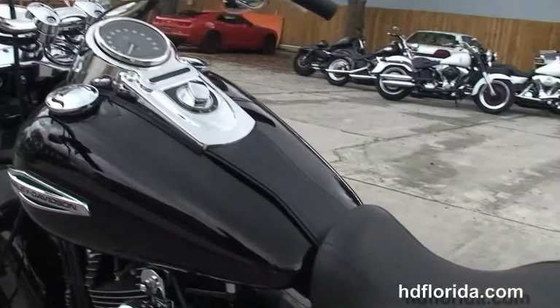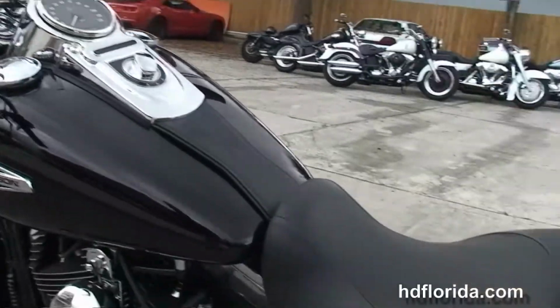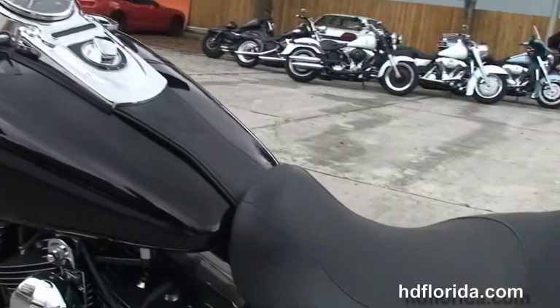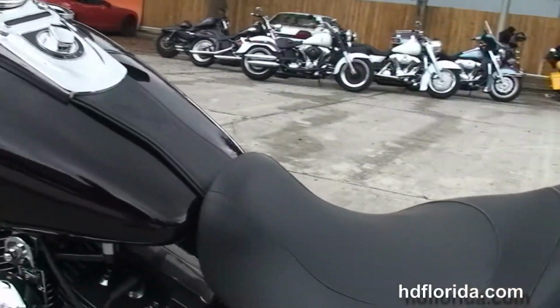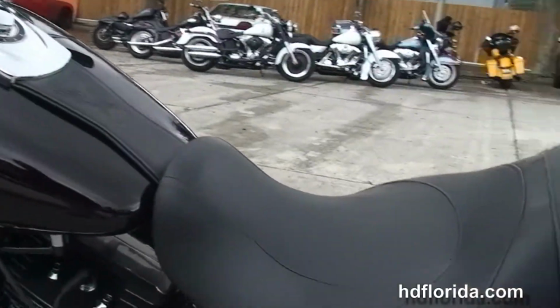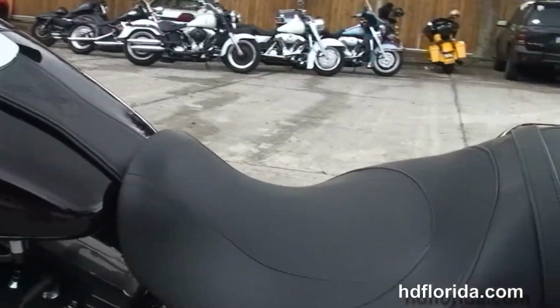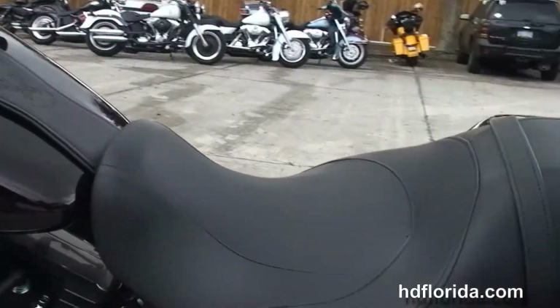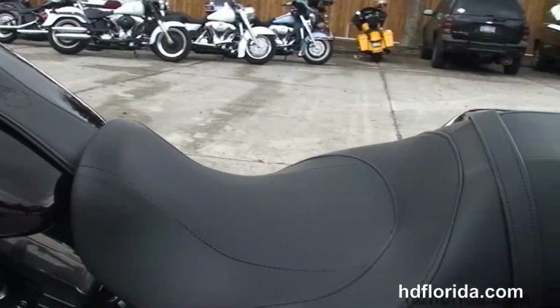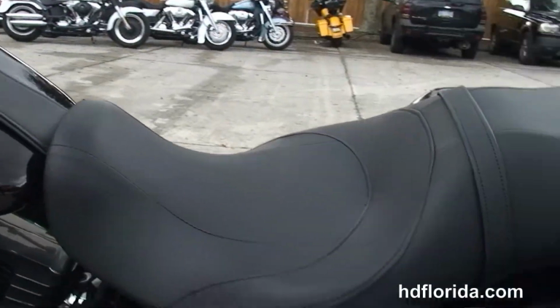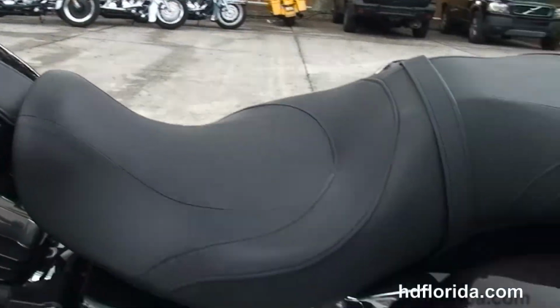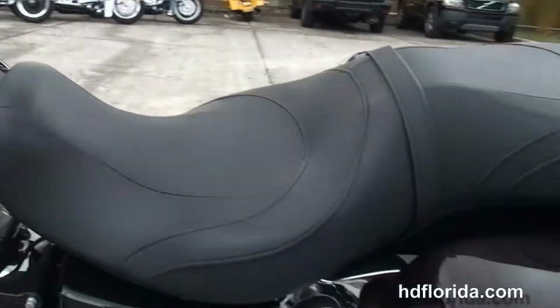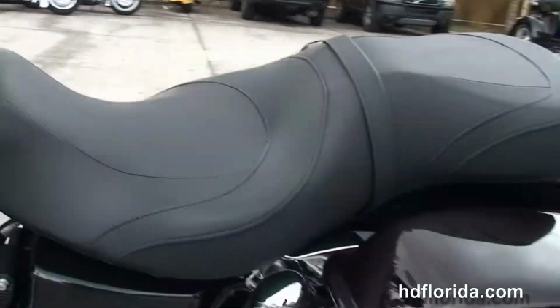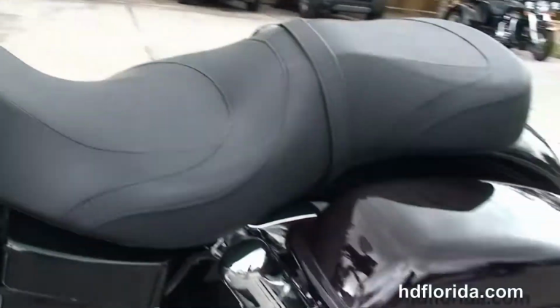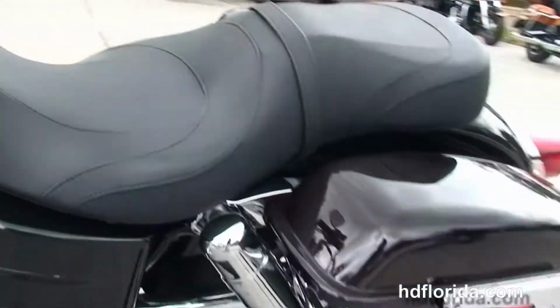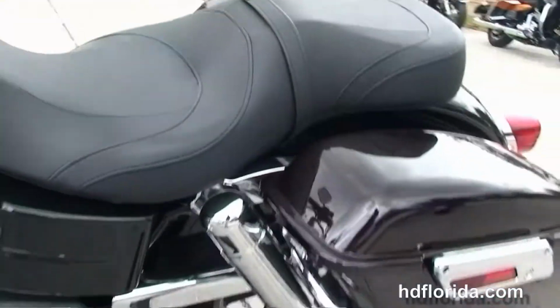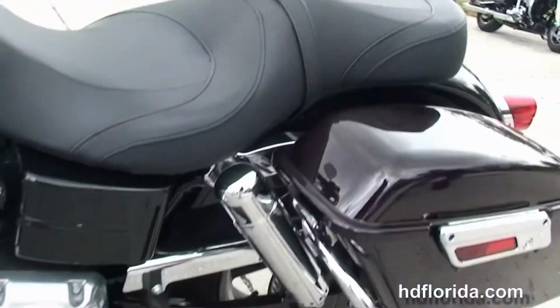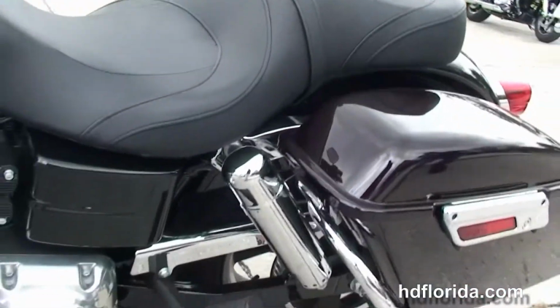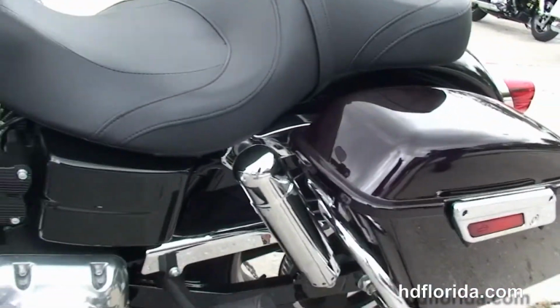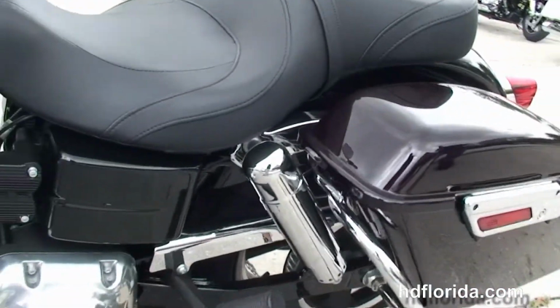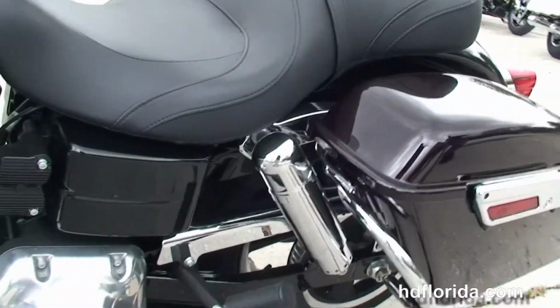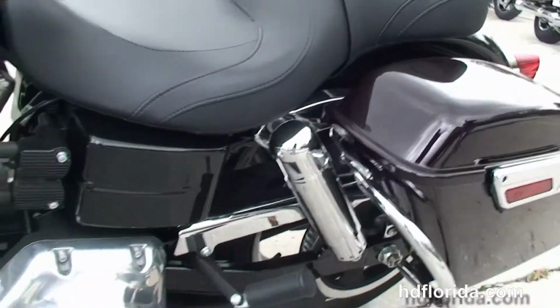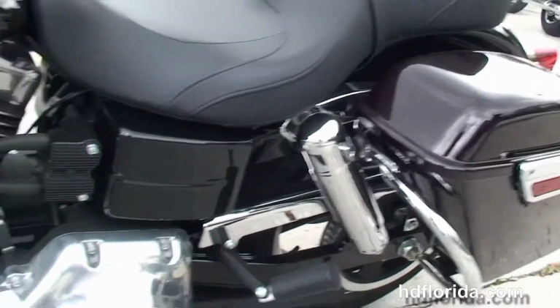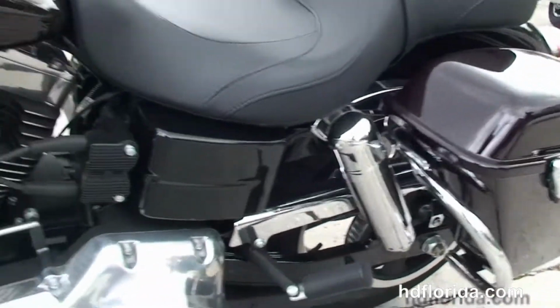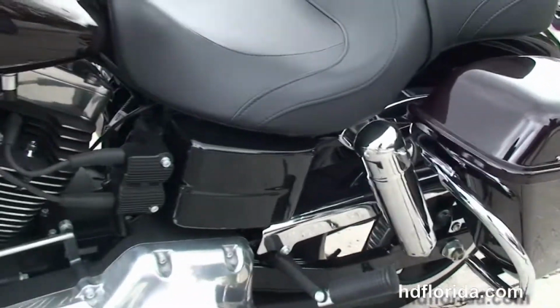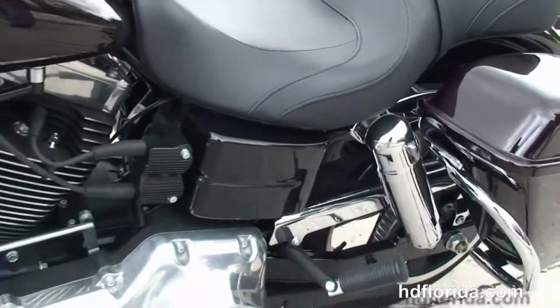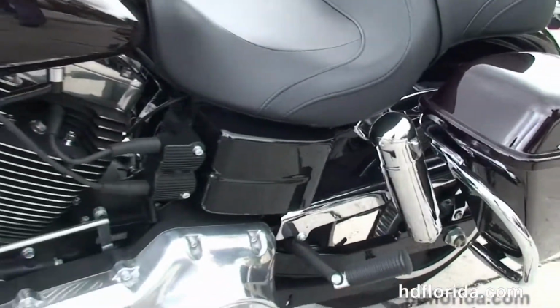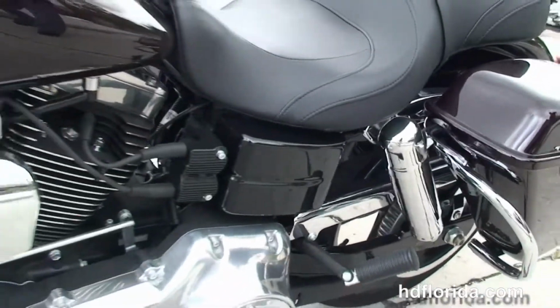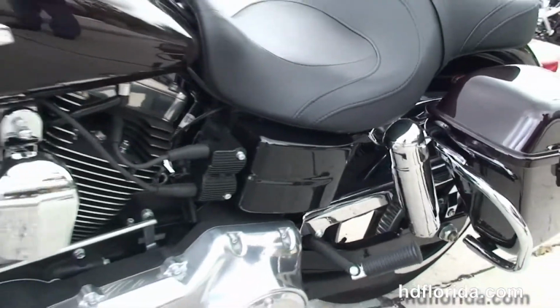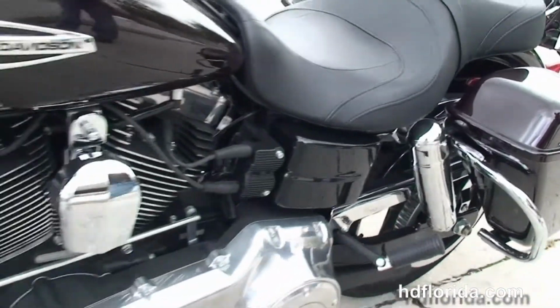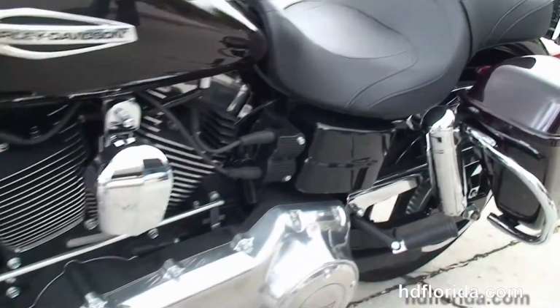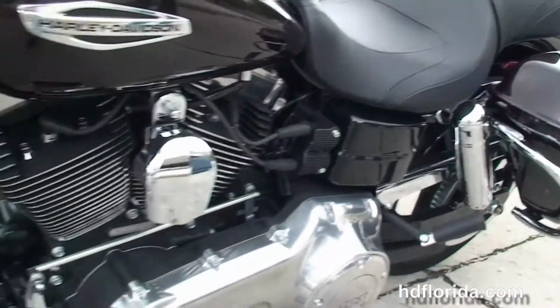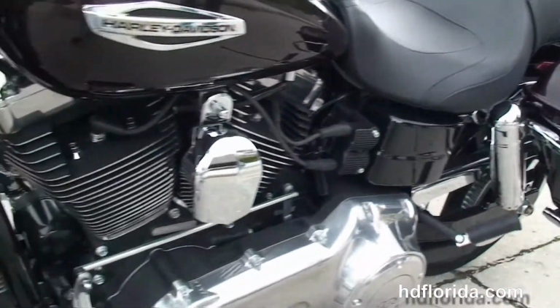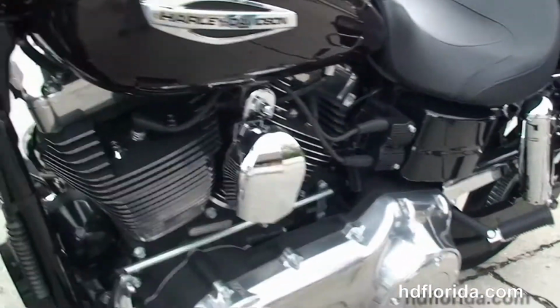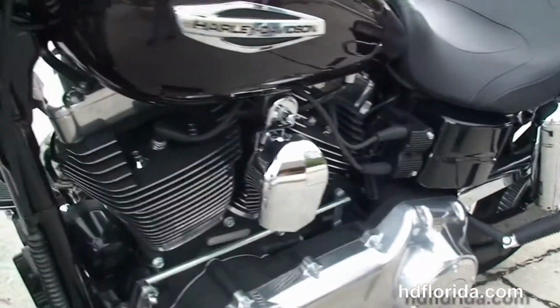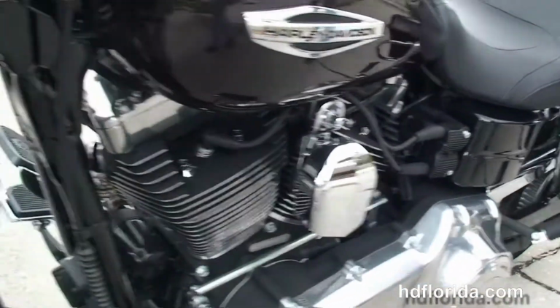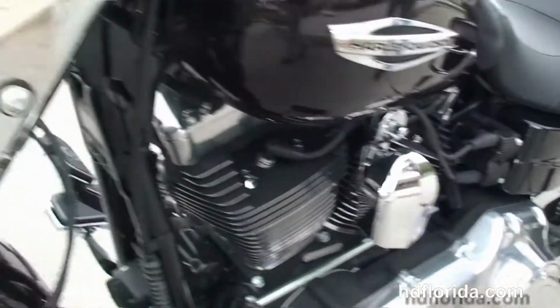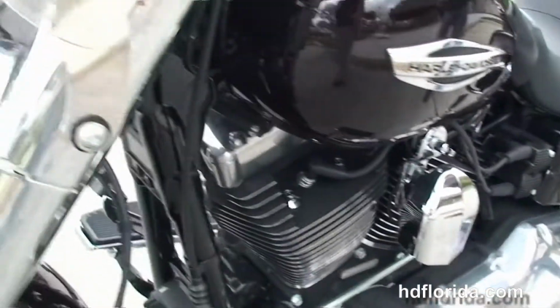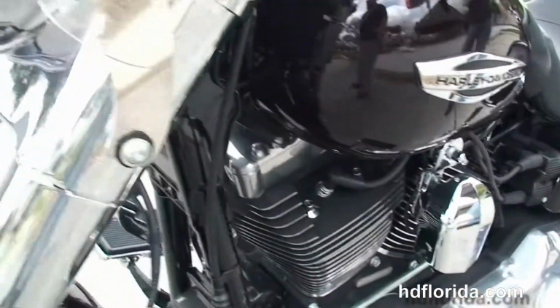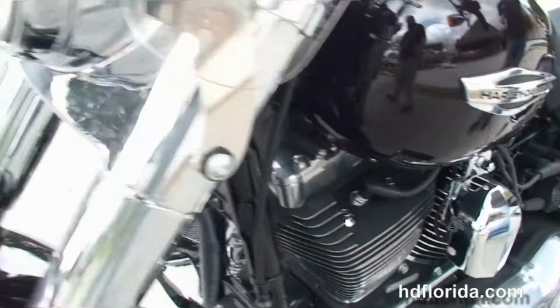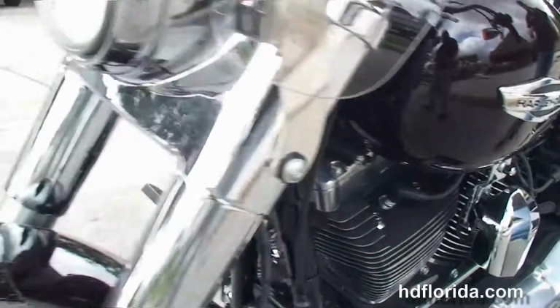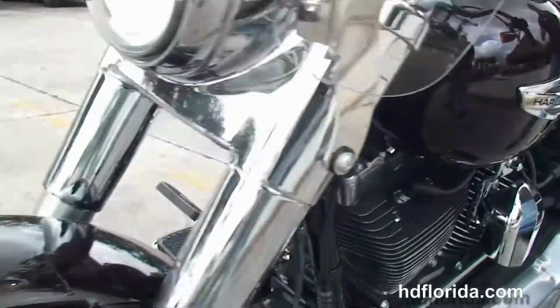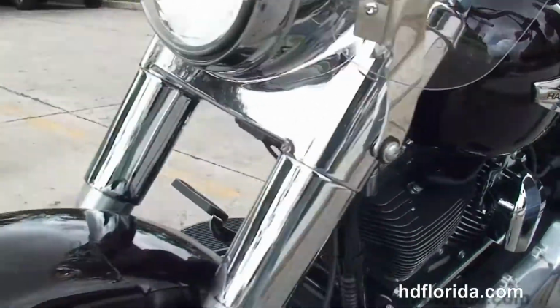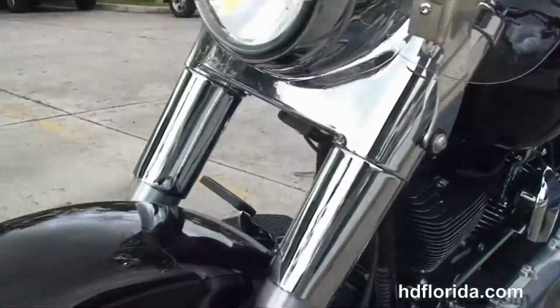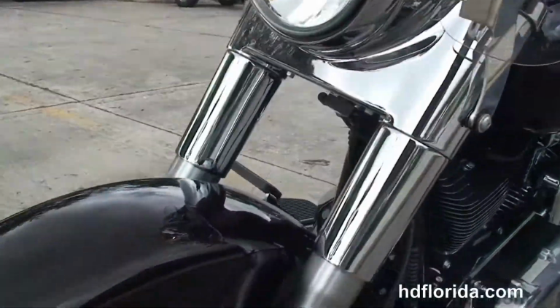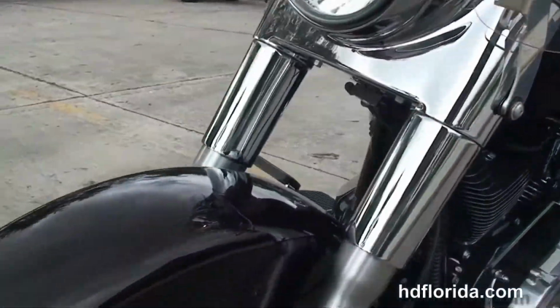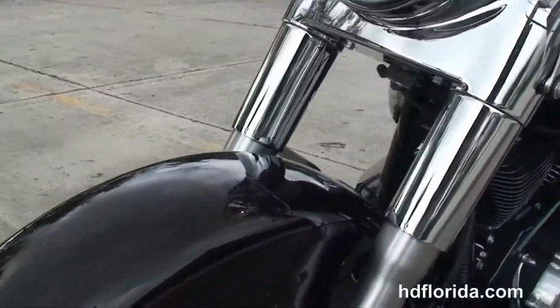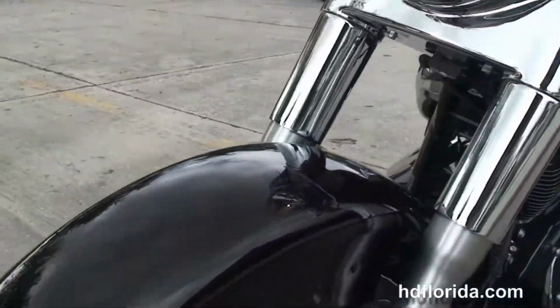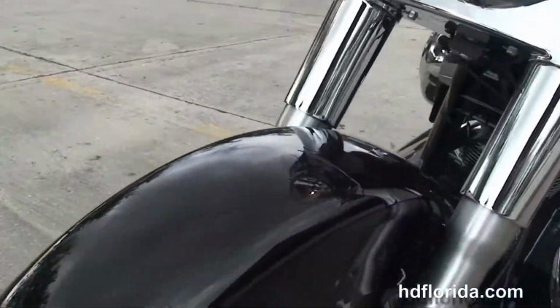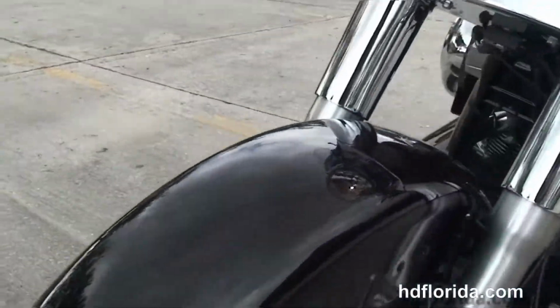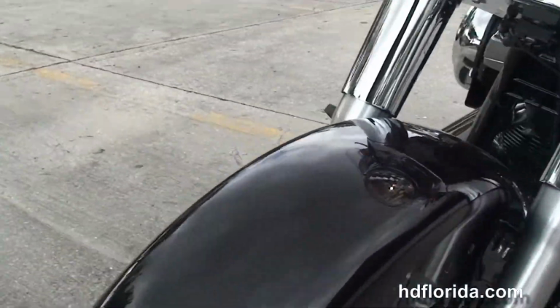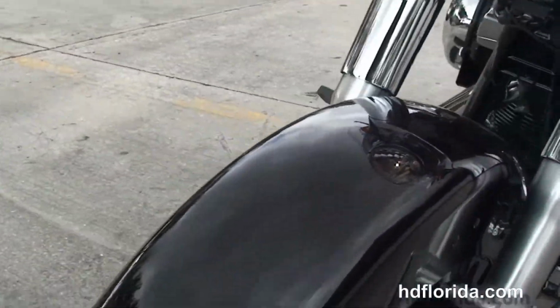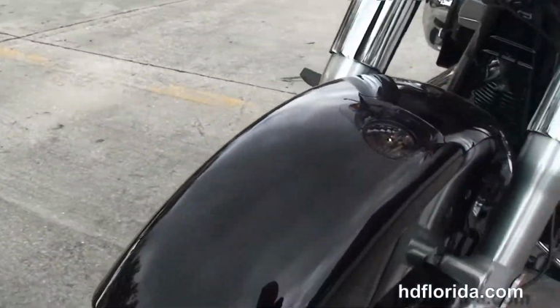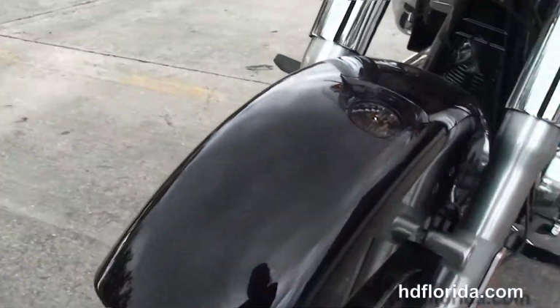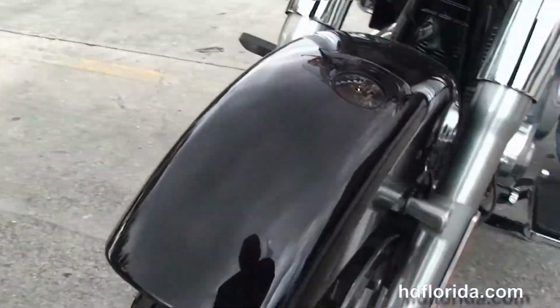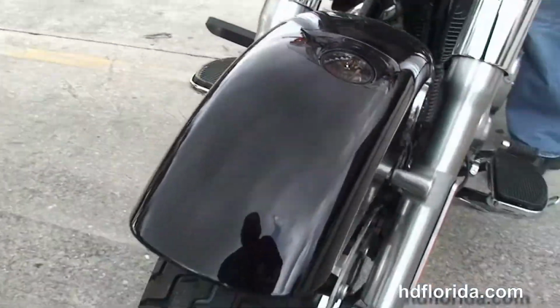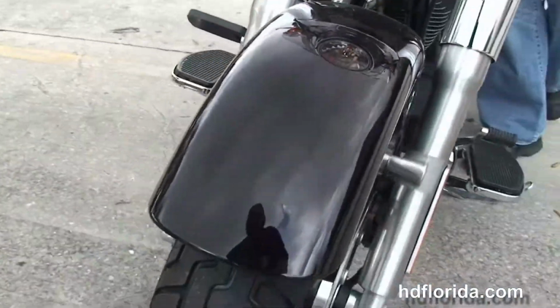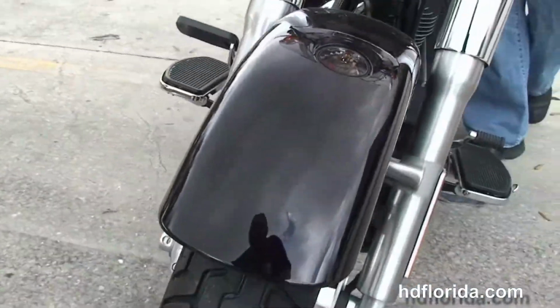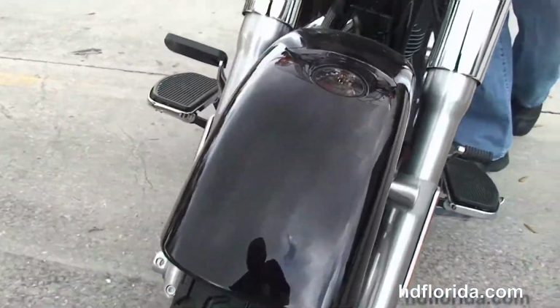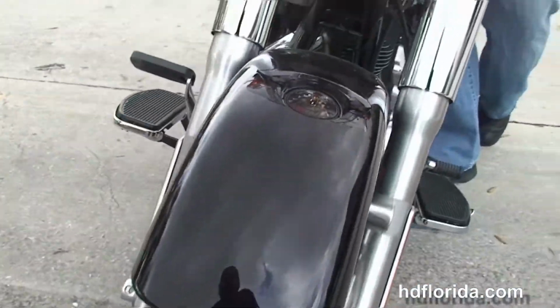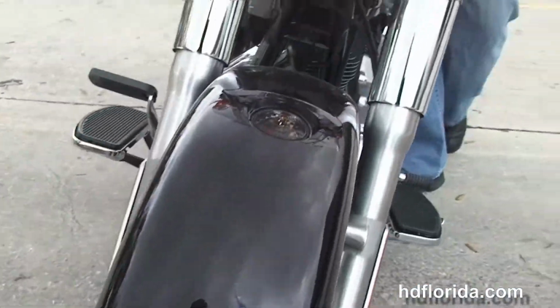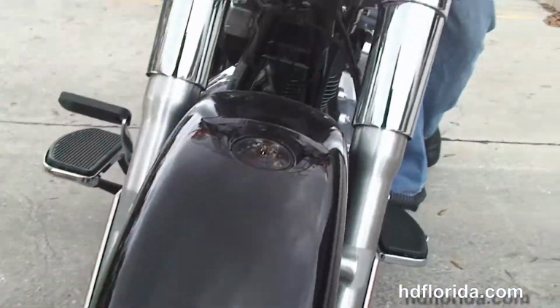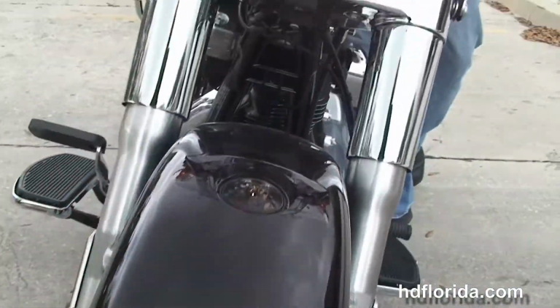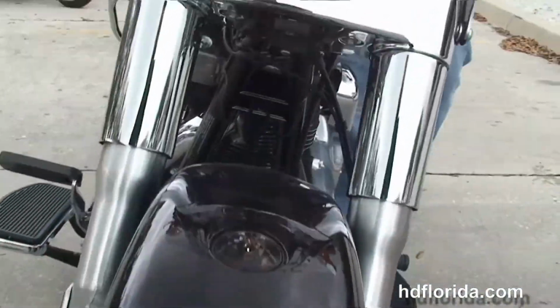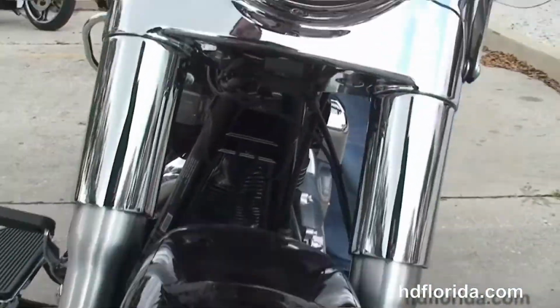This bike has factory ABS and security. It's in black and cayenne, and carries a two-year limited-mile warranty that's extendable out for another five years.